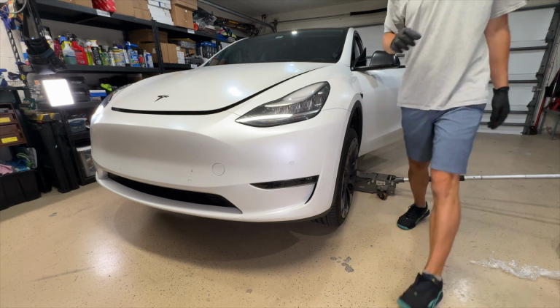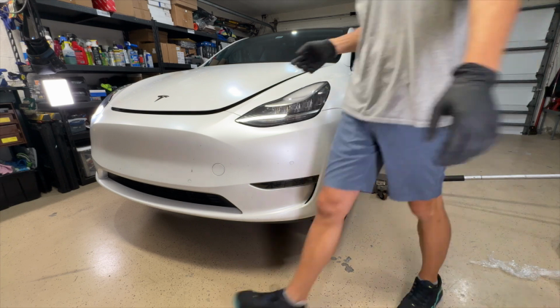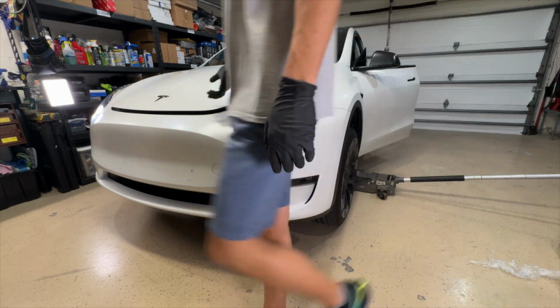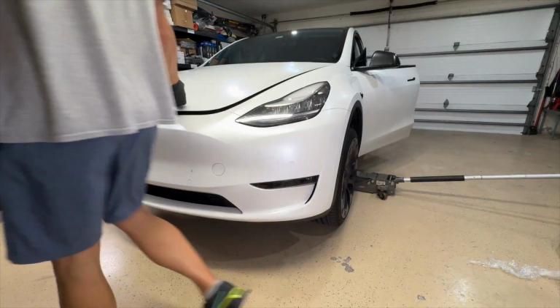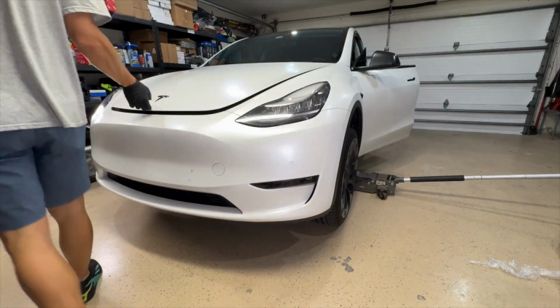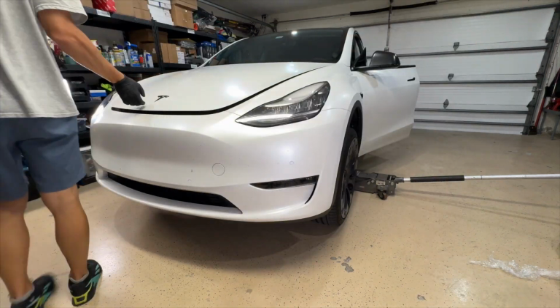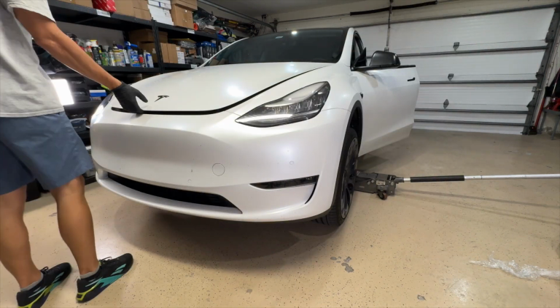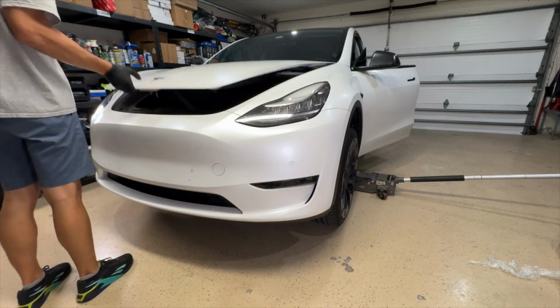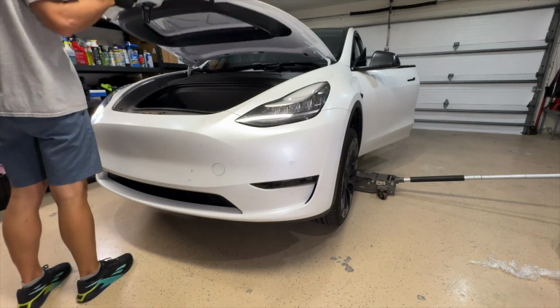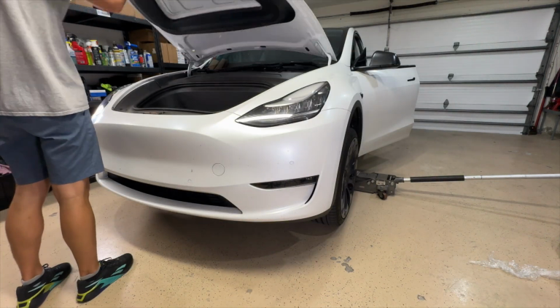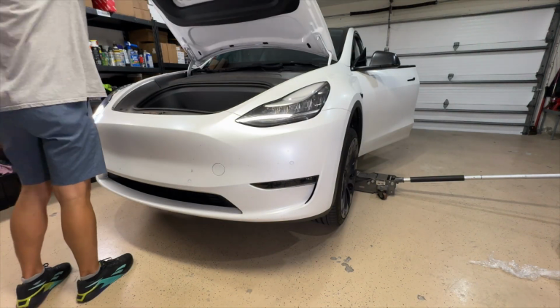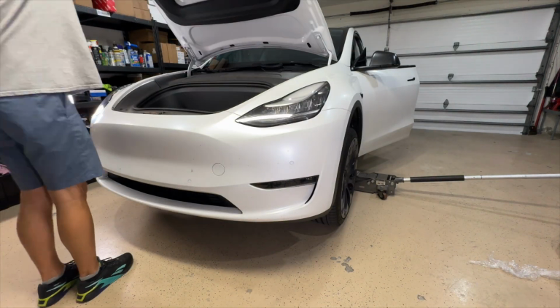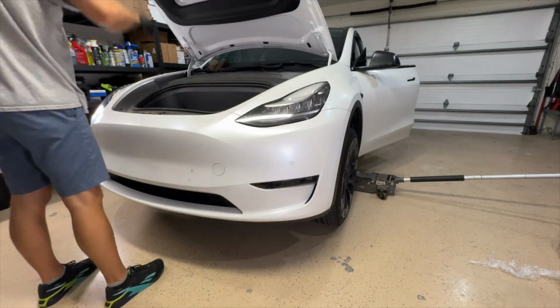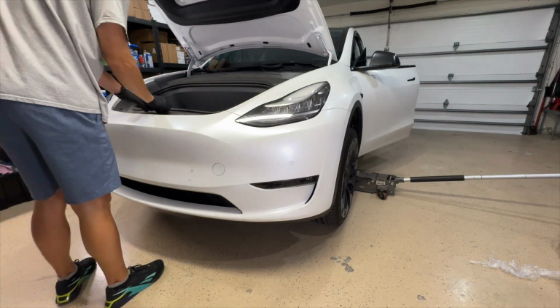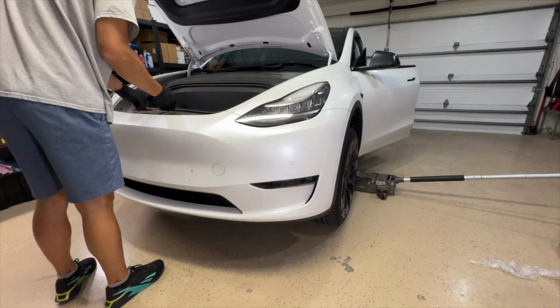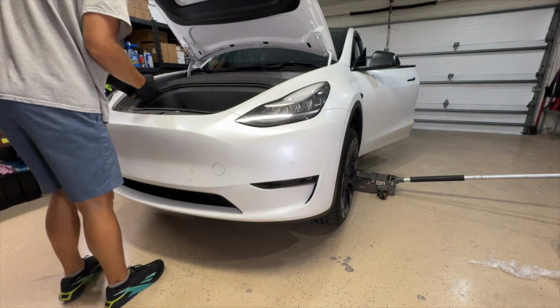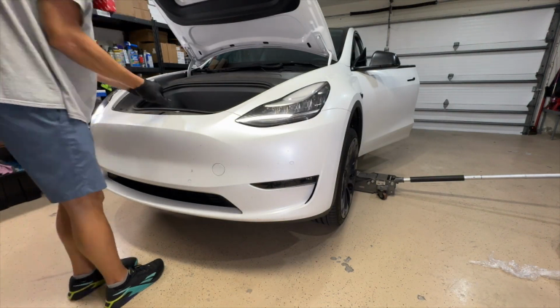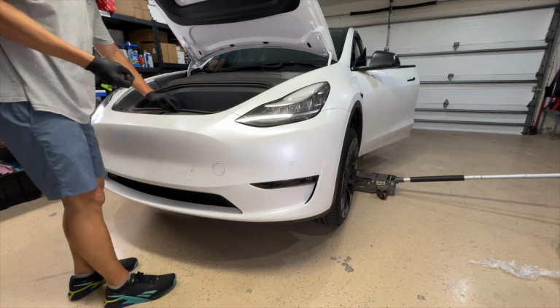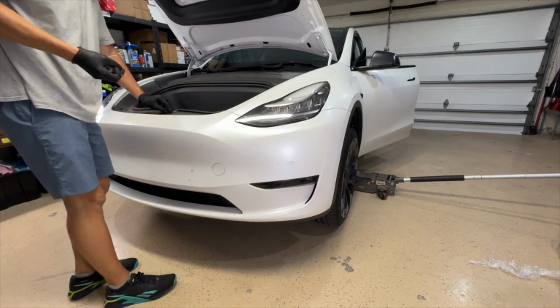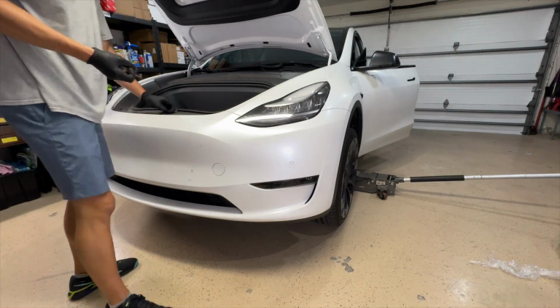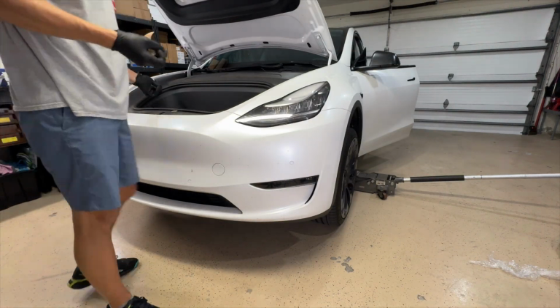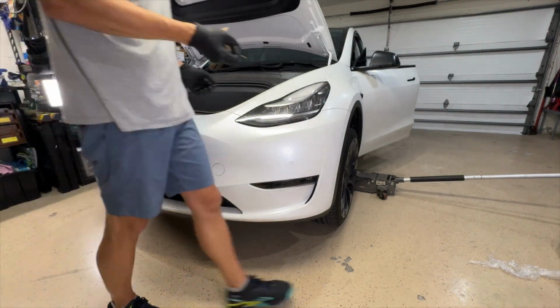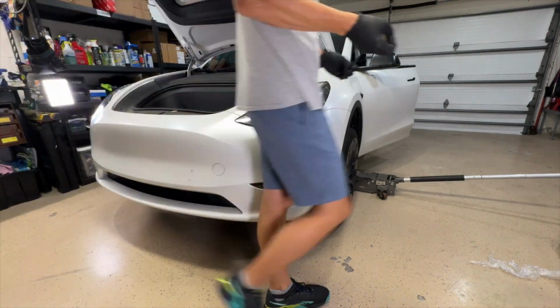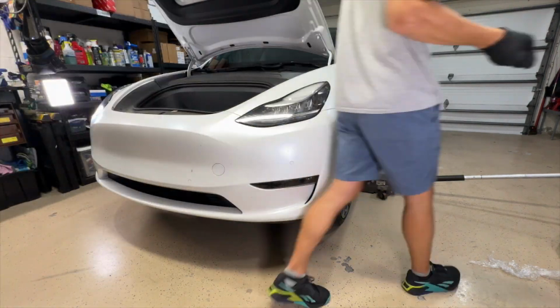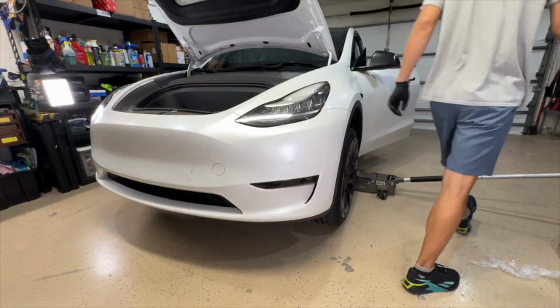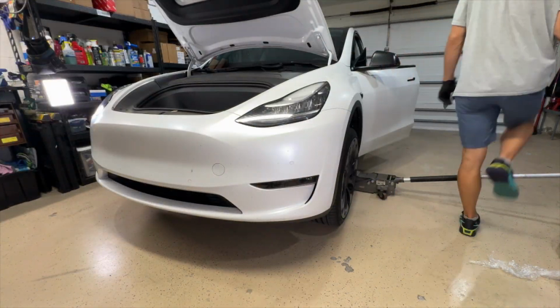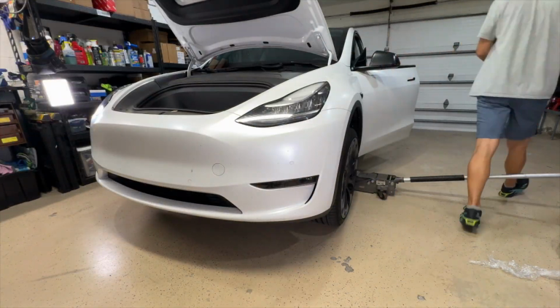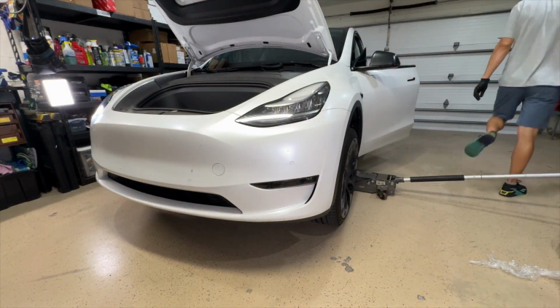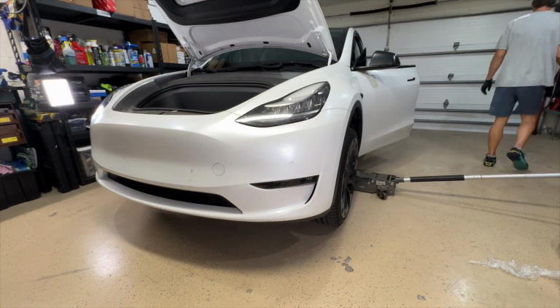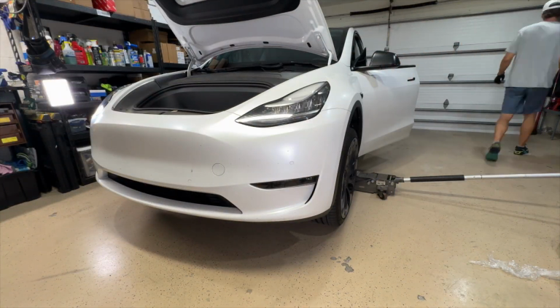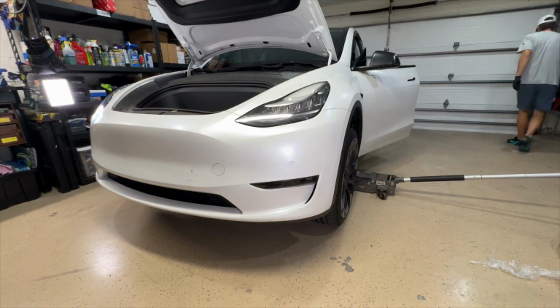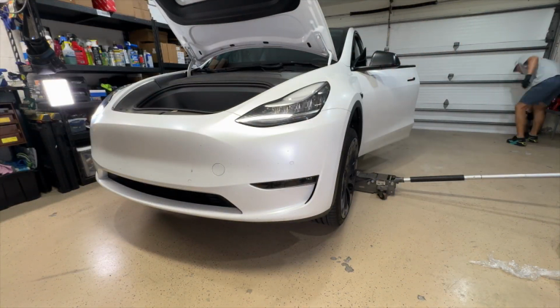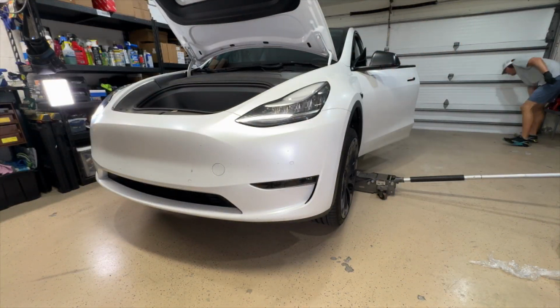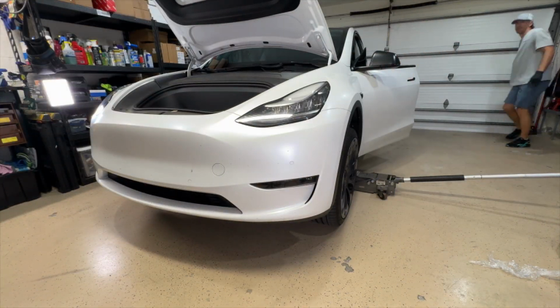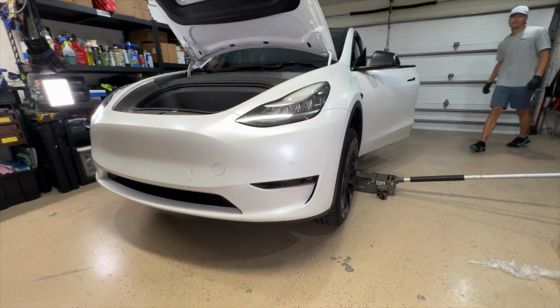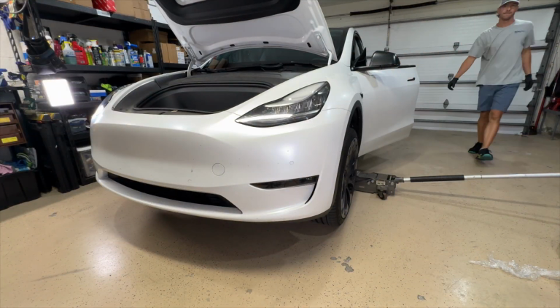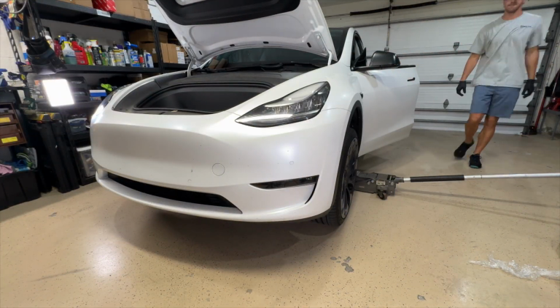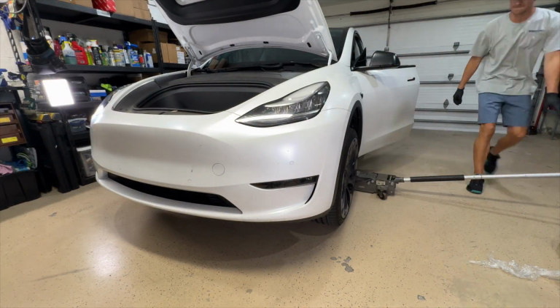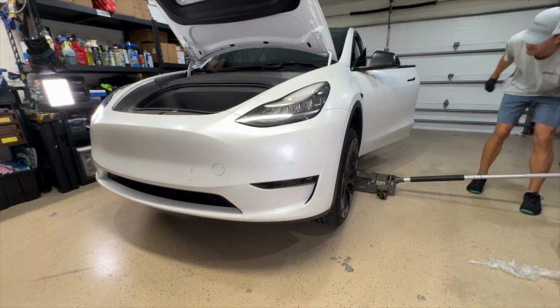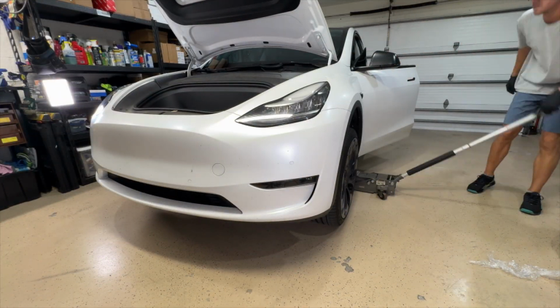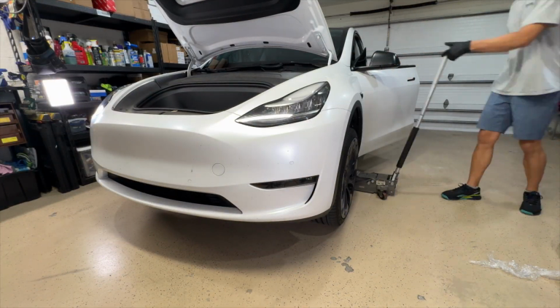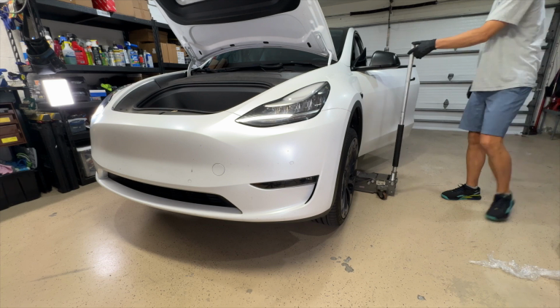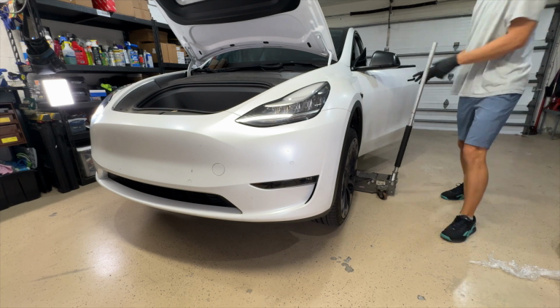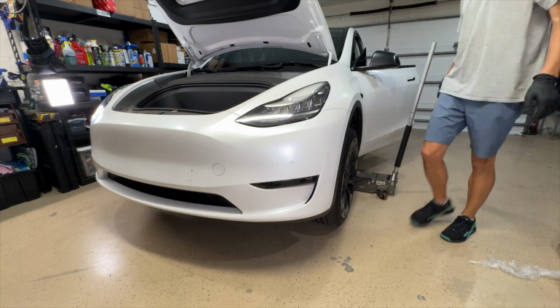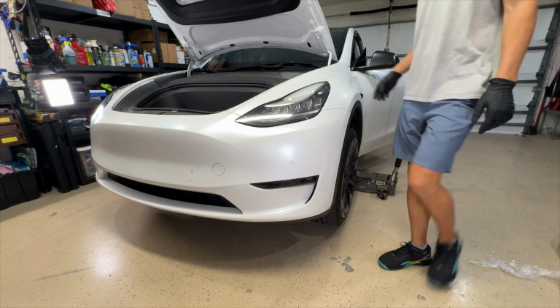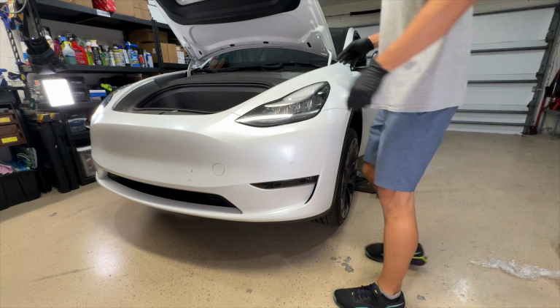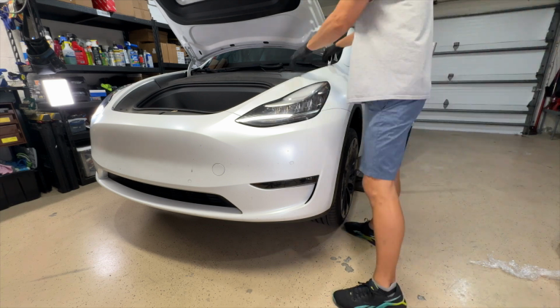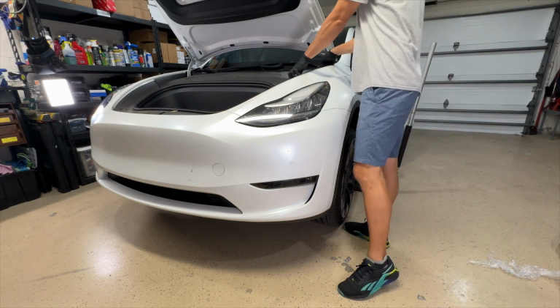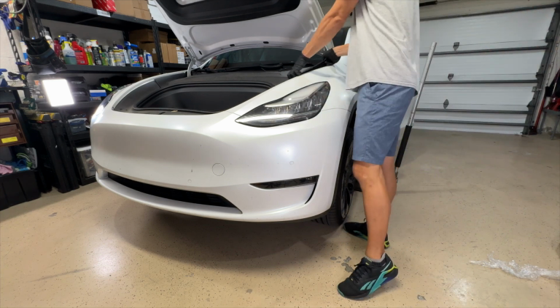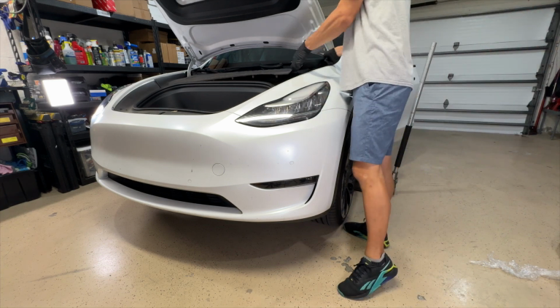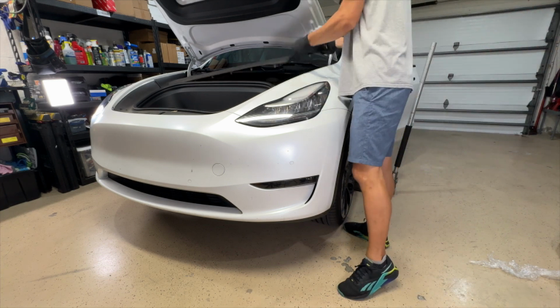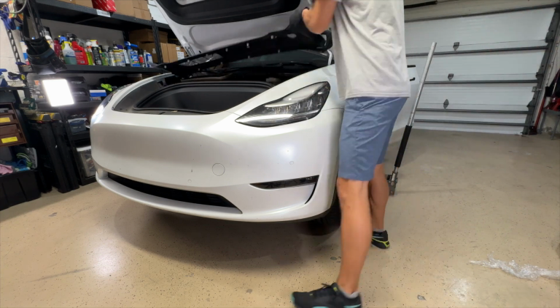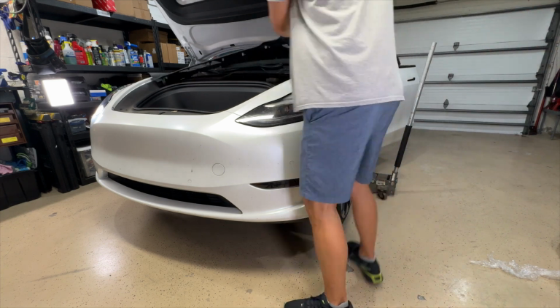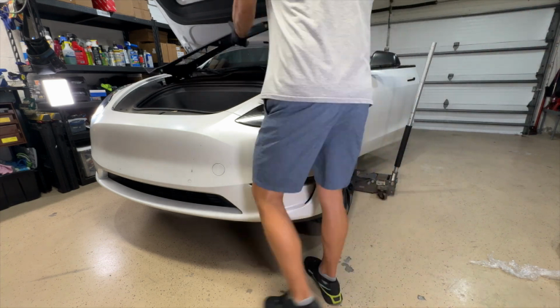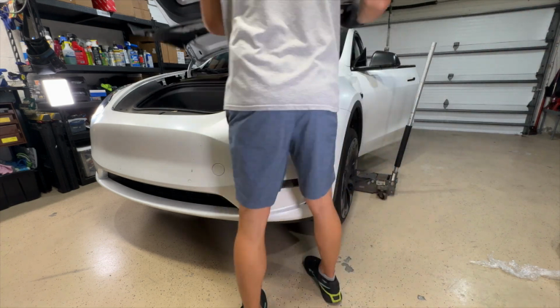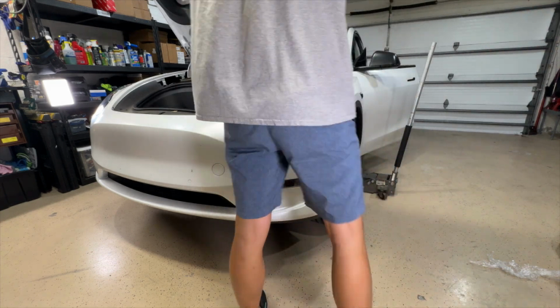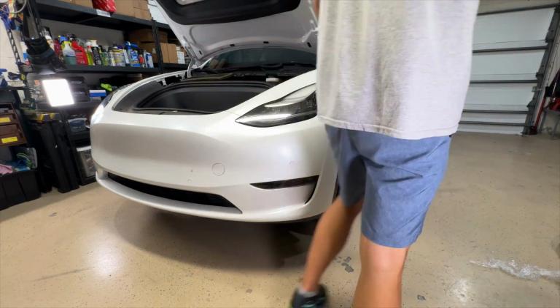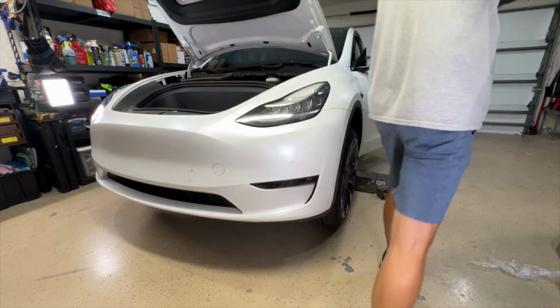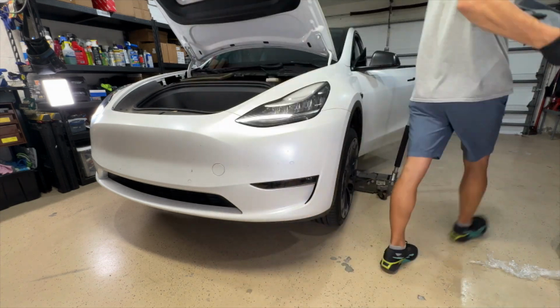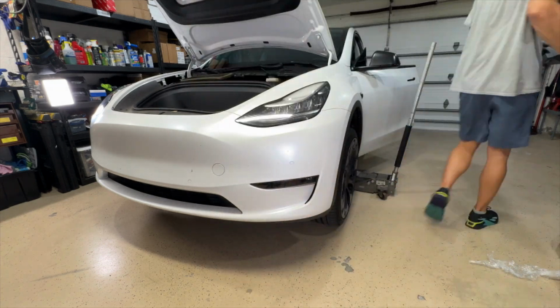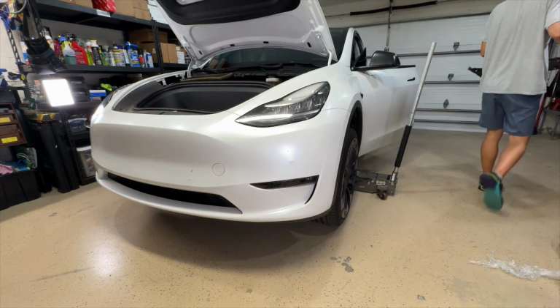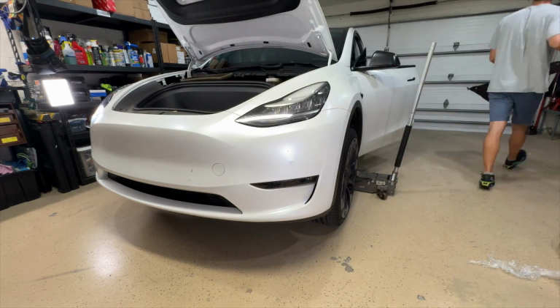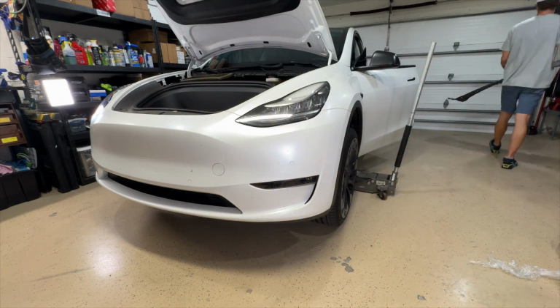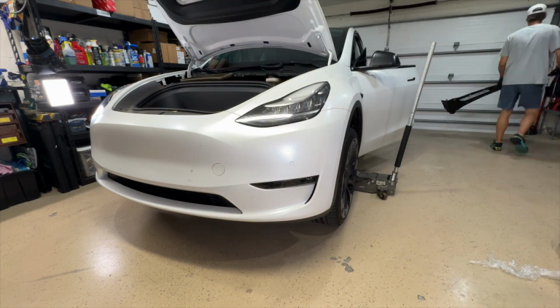Once you get the car jacked up, you're going to open up the frunk and get rid of those leaves. Don't want those leaves in there — get that out of the way, that's a tripping hazard.